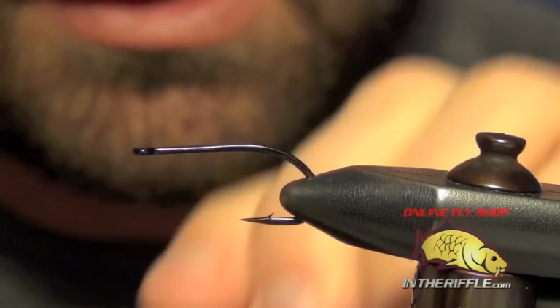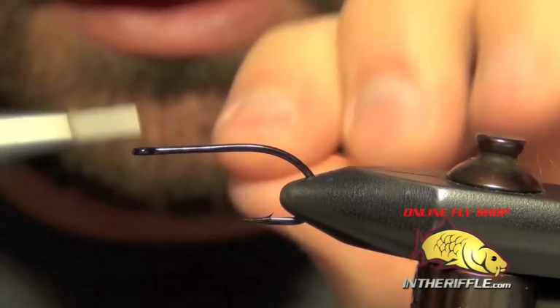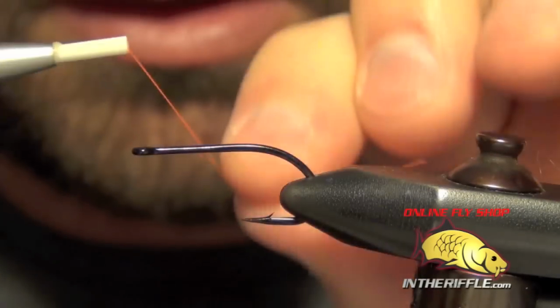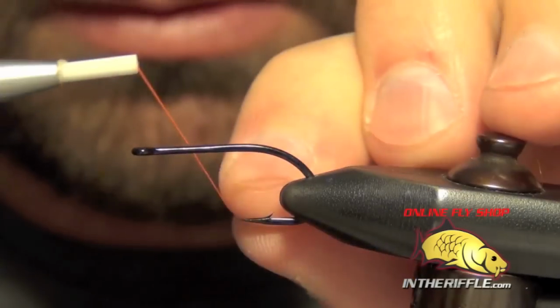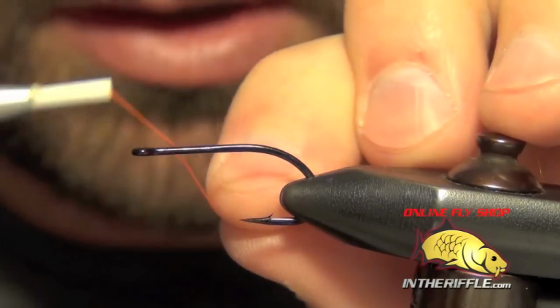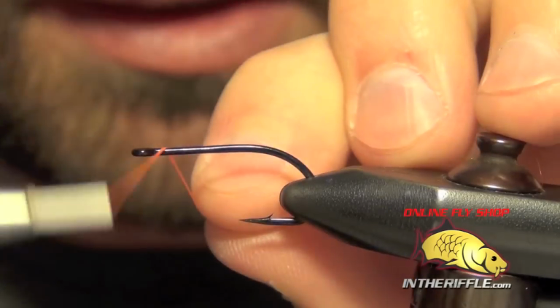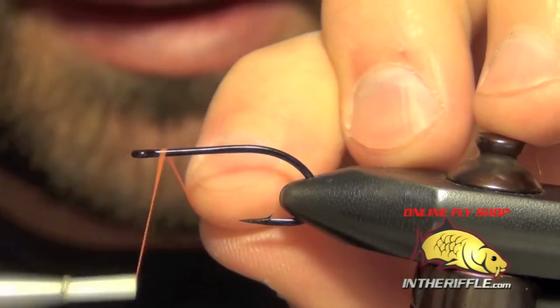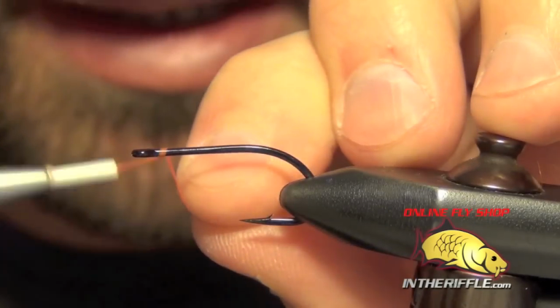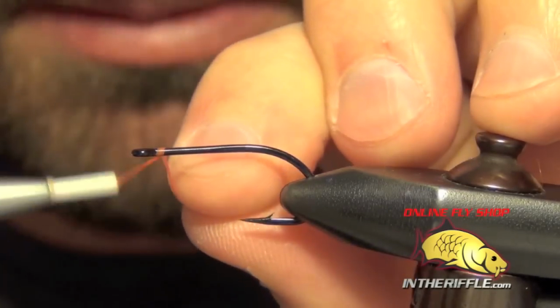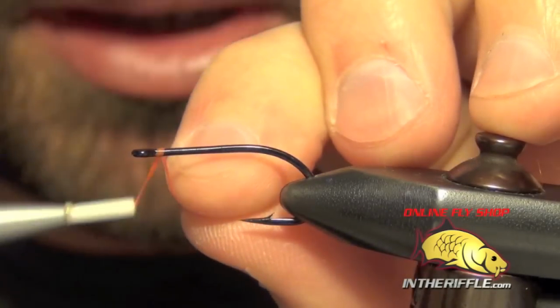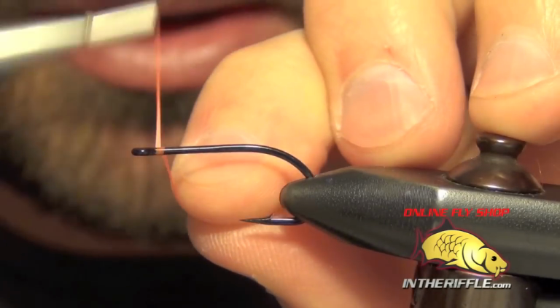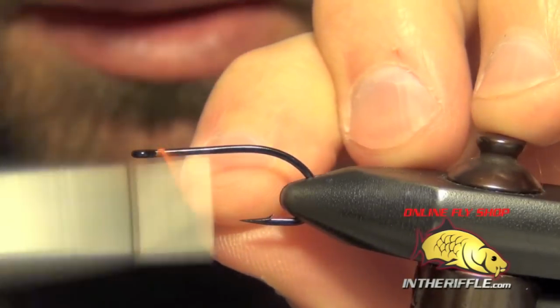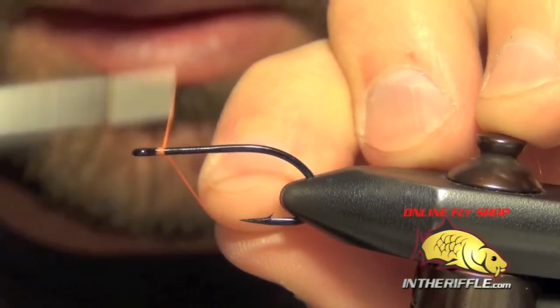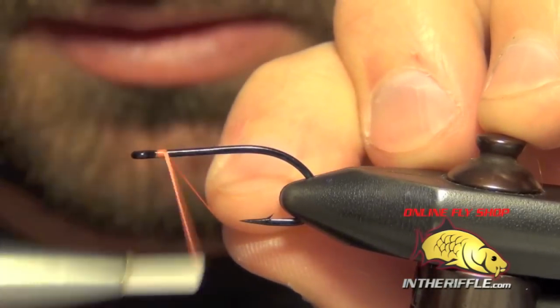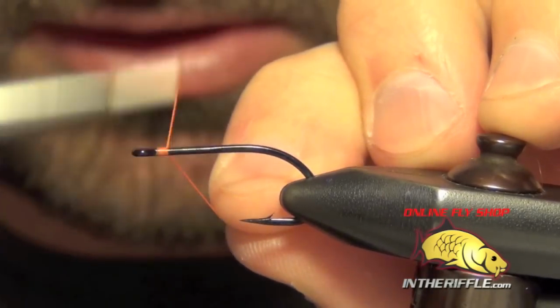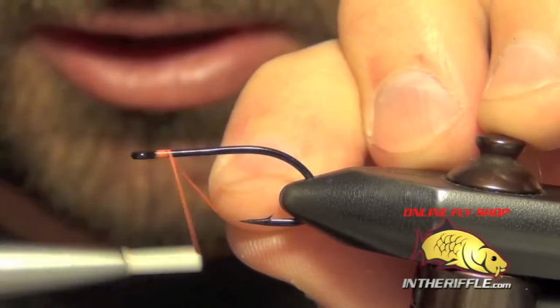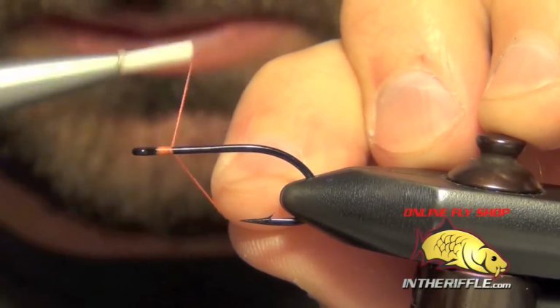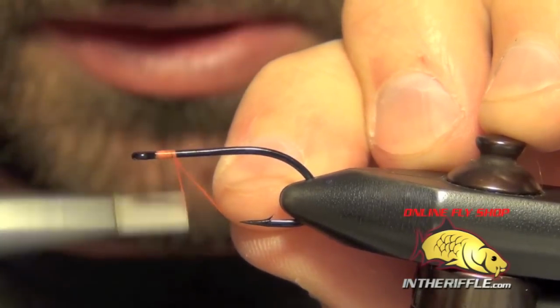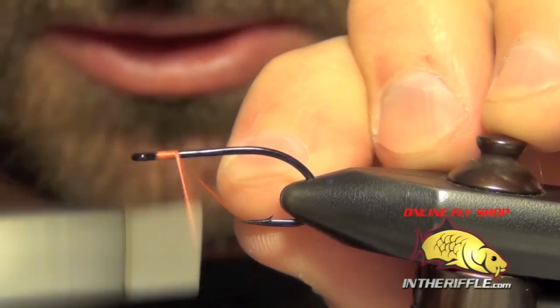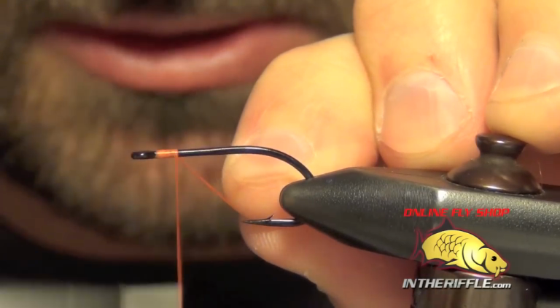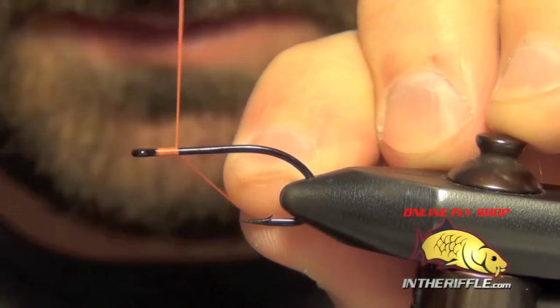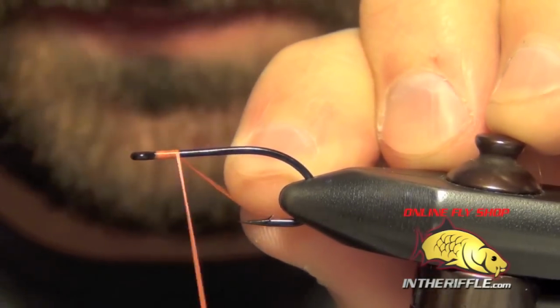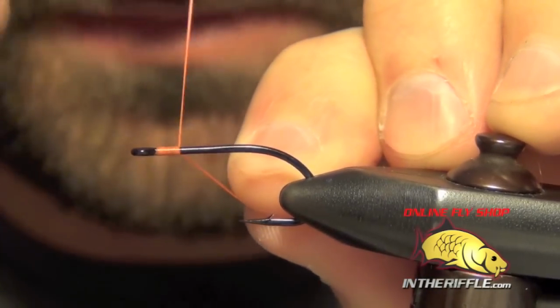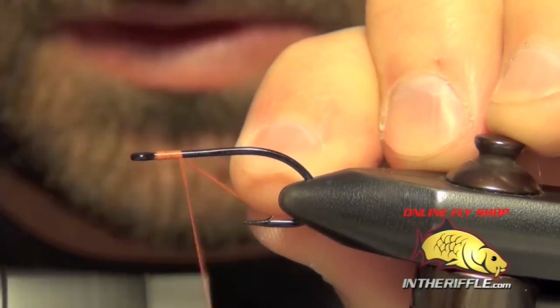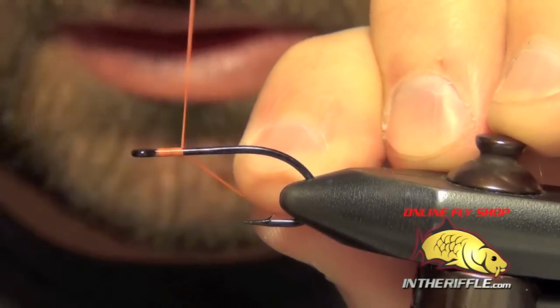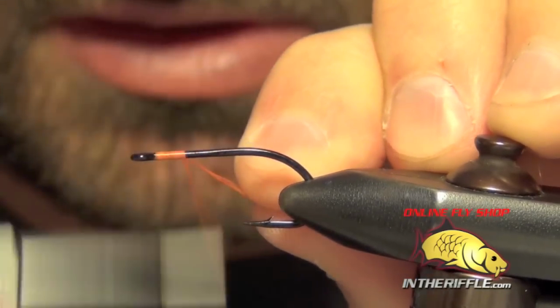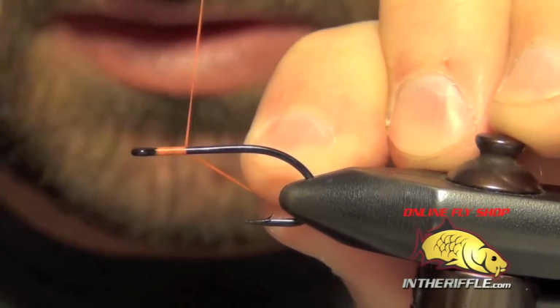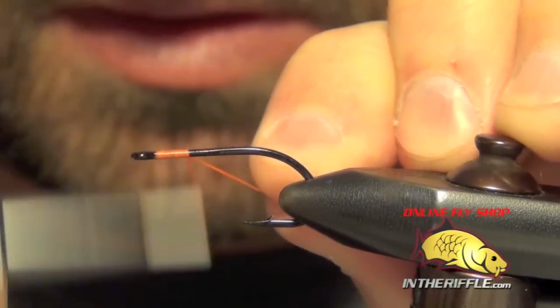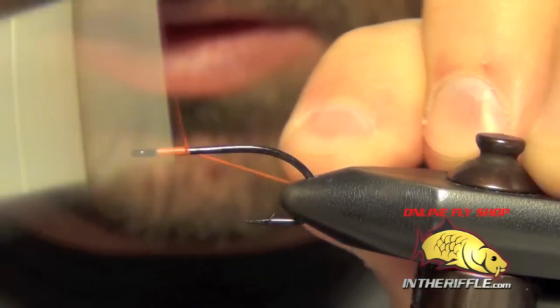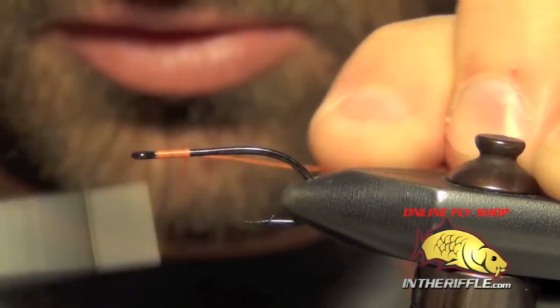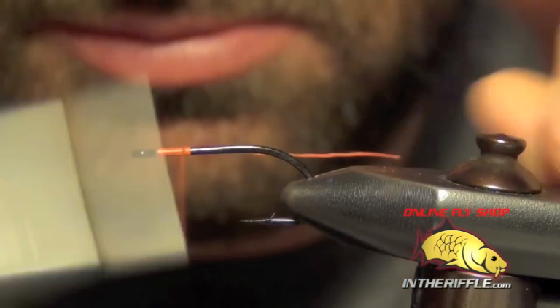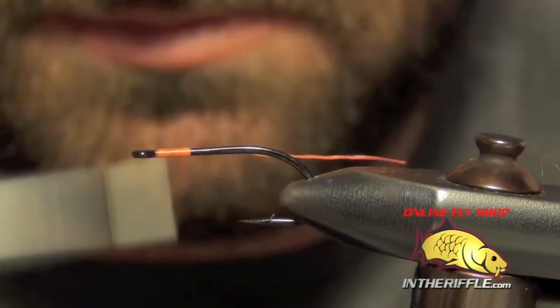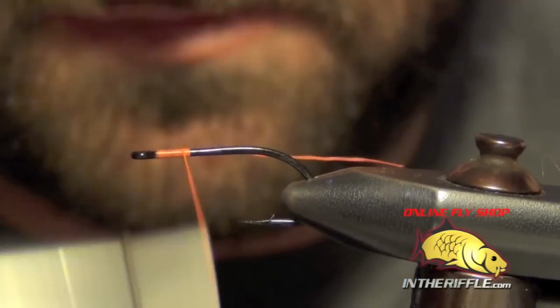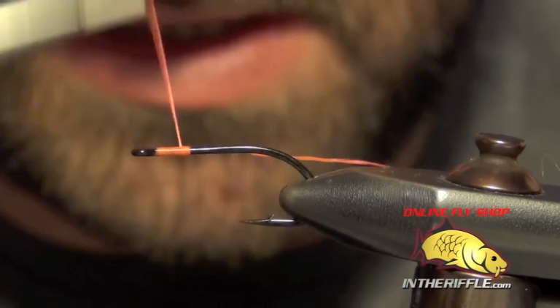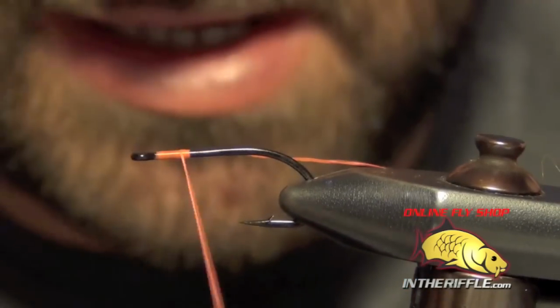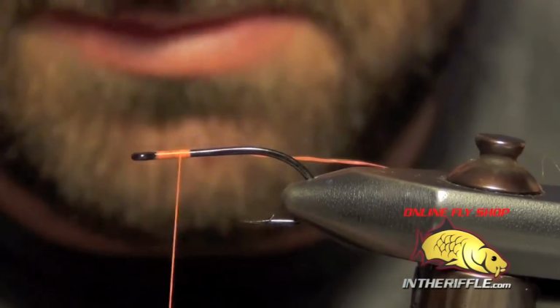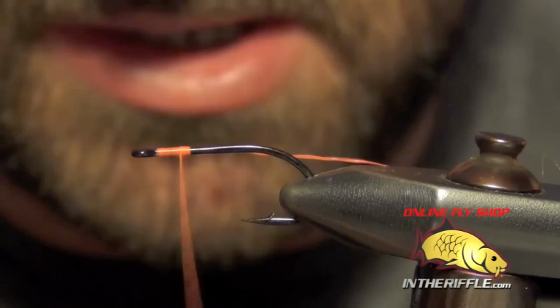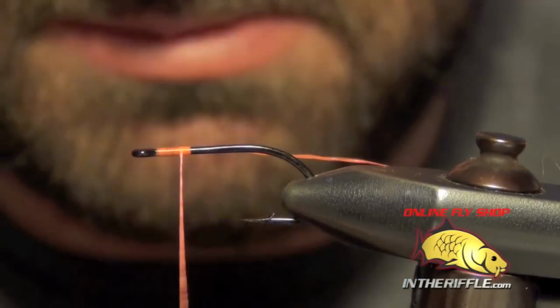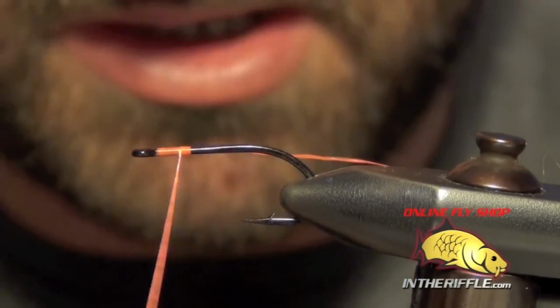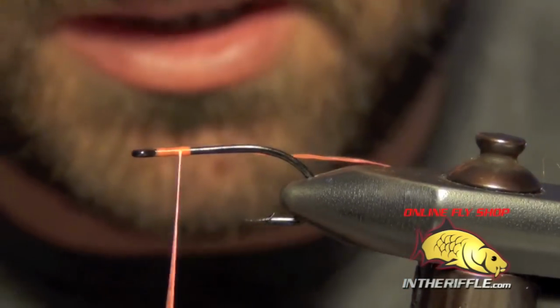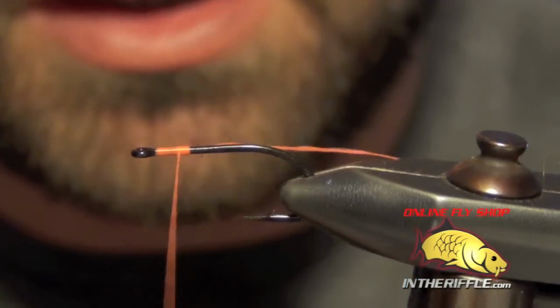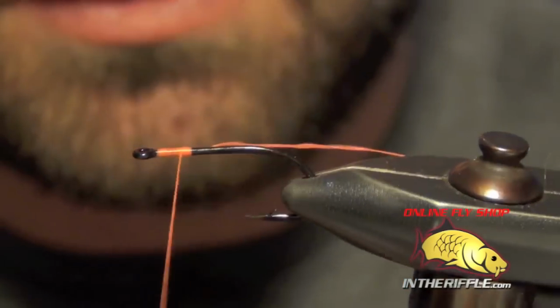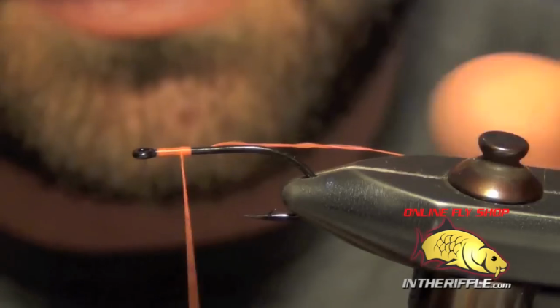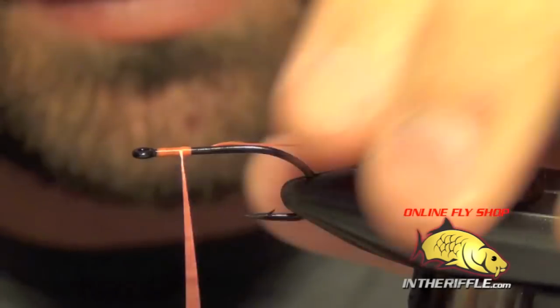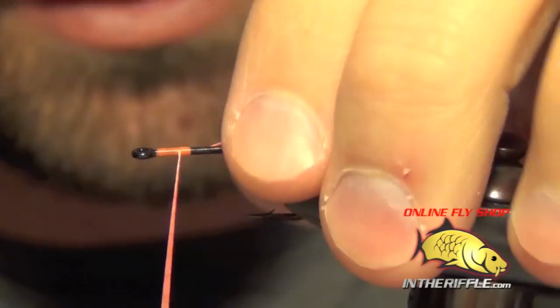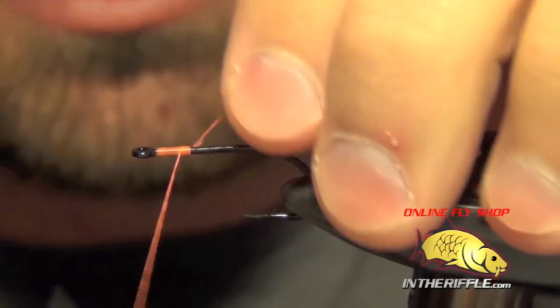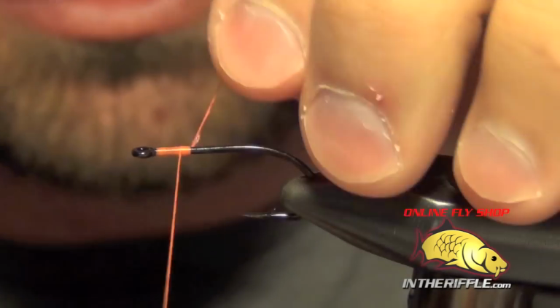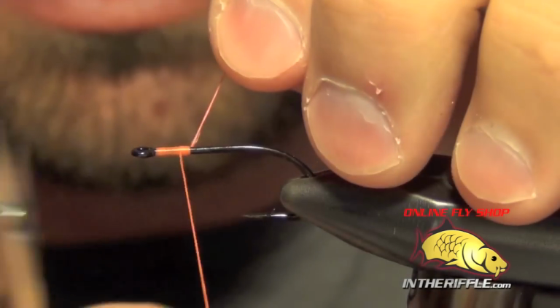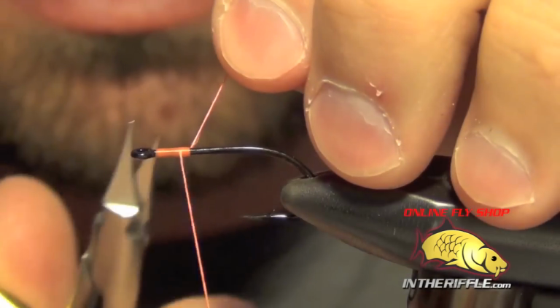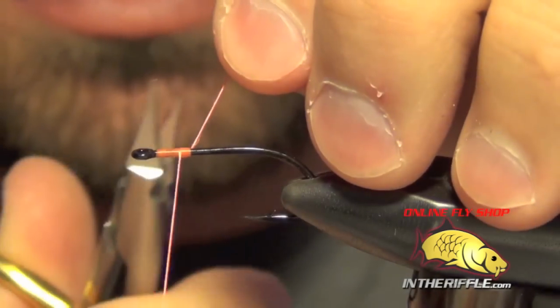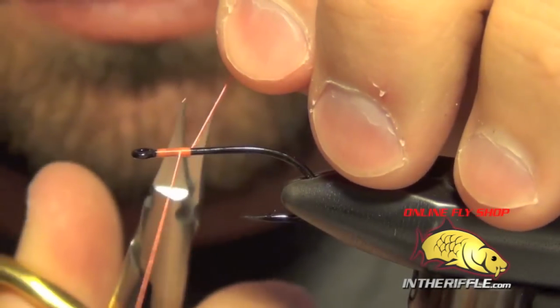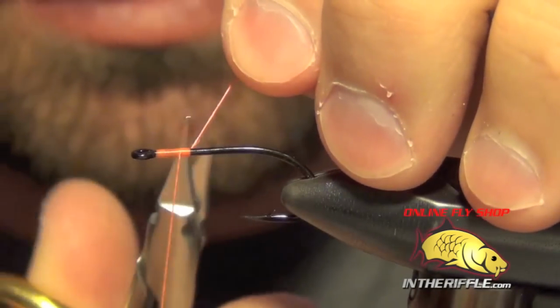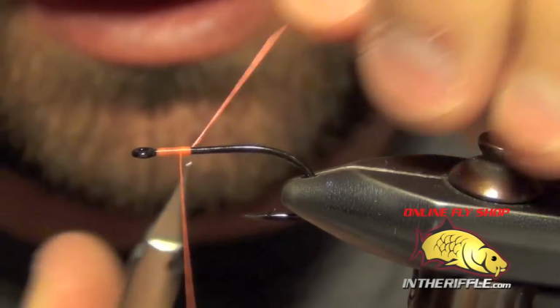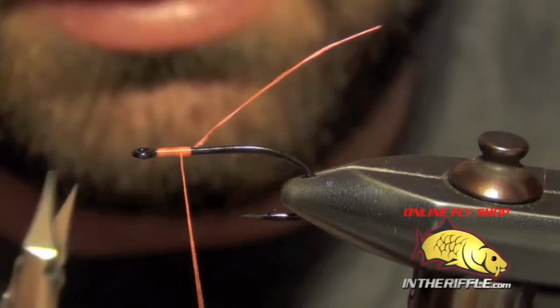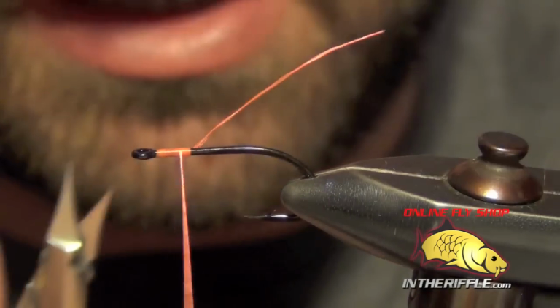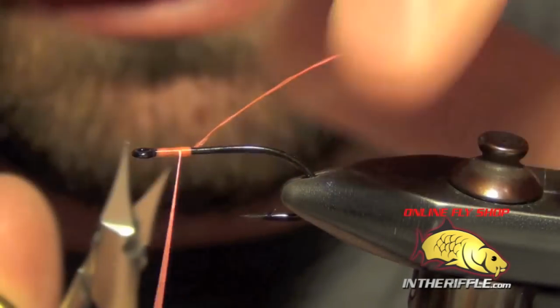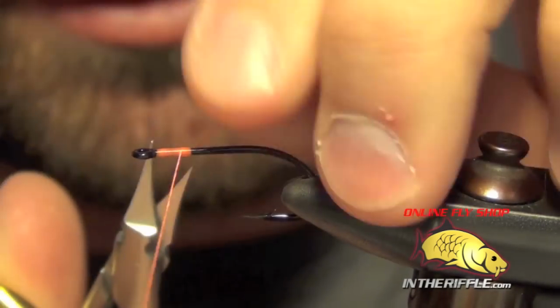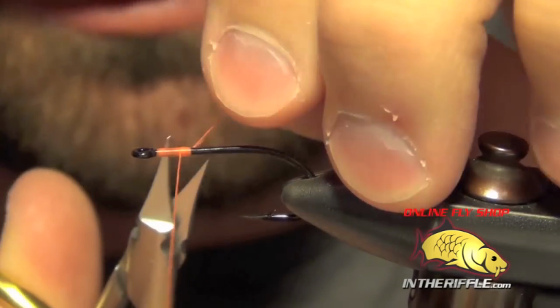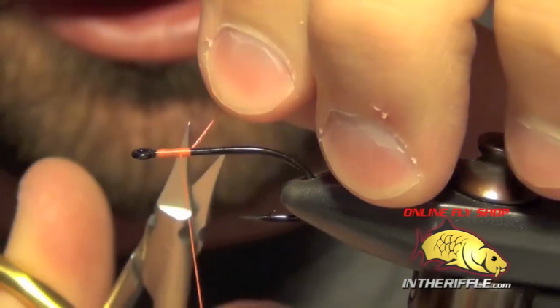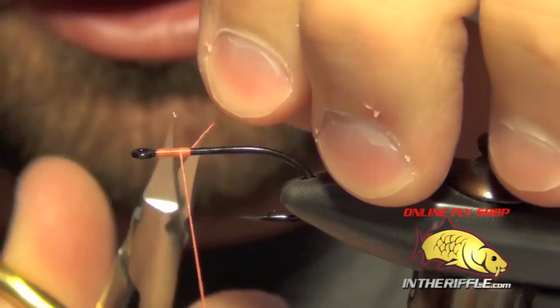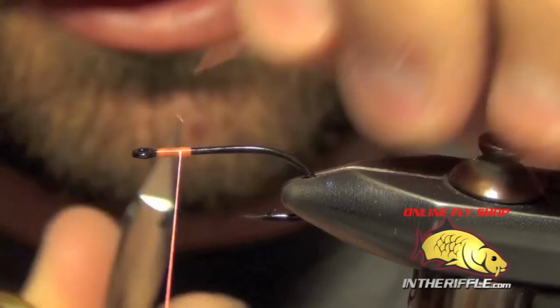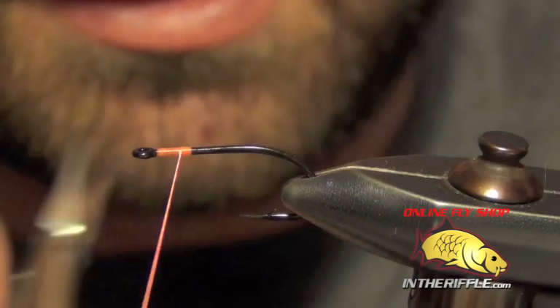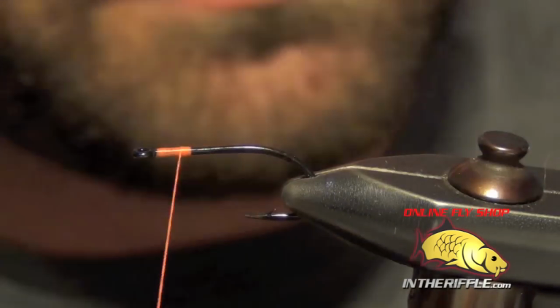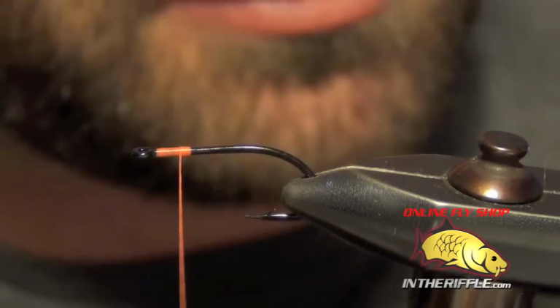Here we're going to tie Barry's Carp Bitter. This is a new fly by Barry developed on the South Platte River here in Denver.